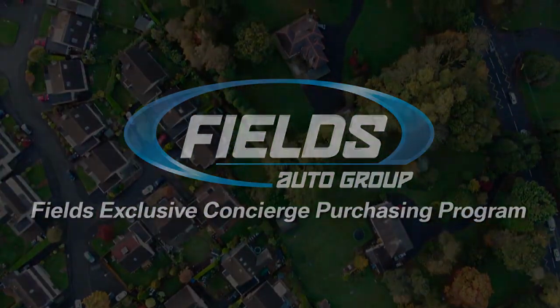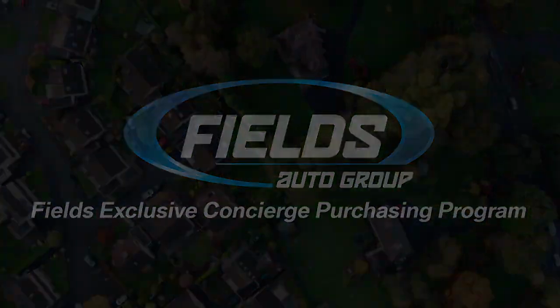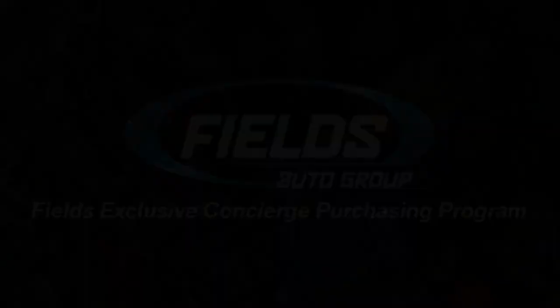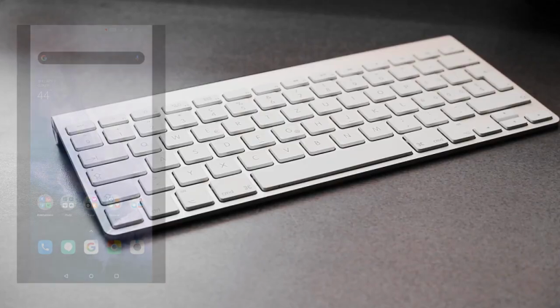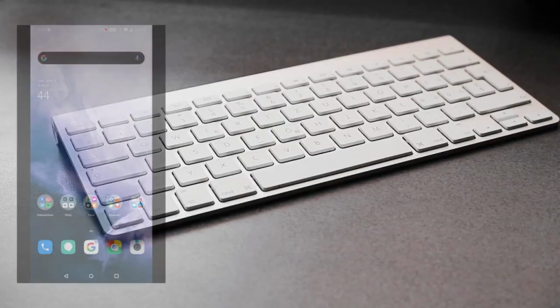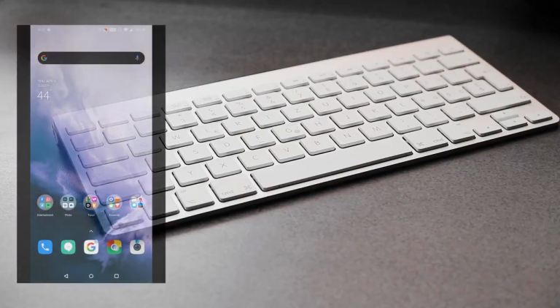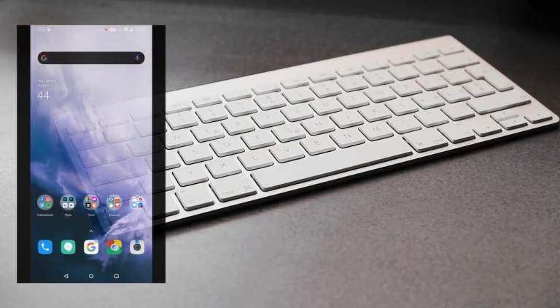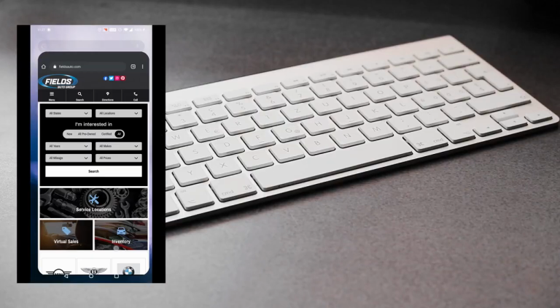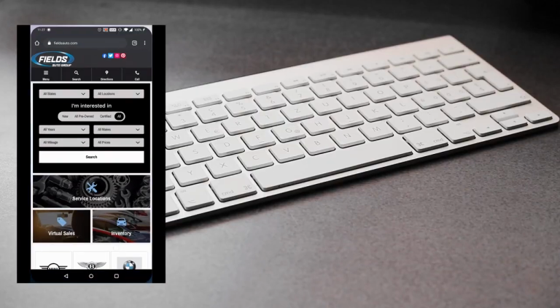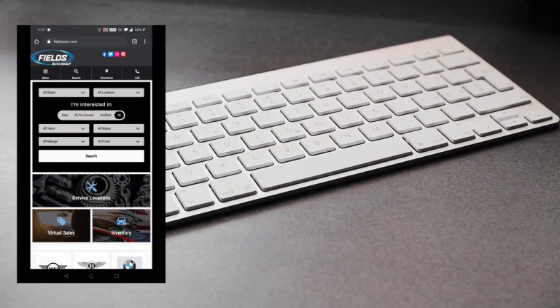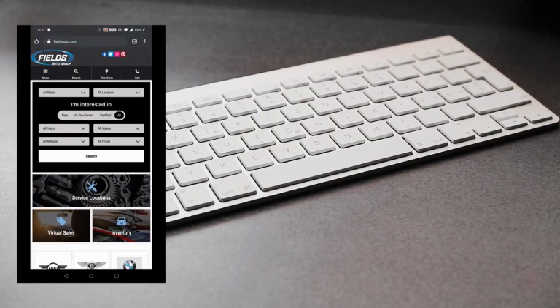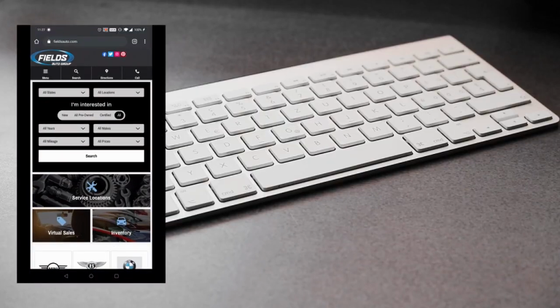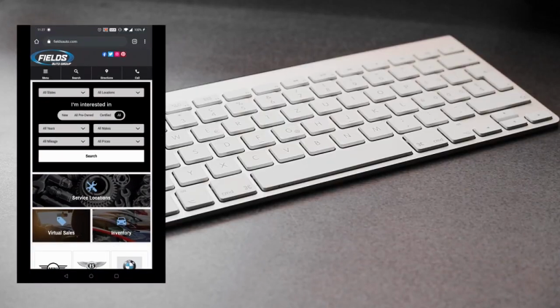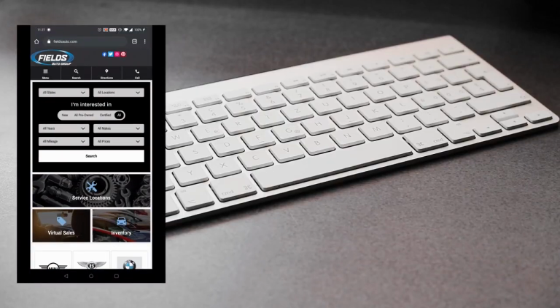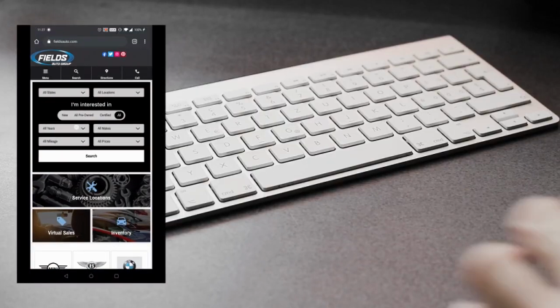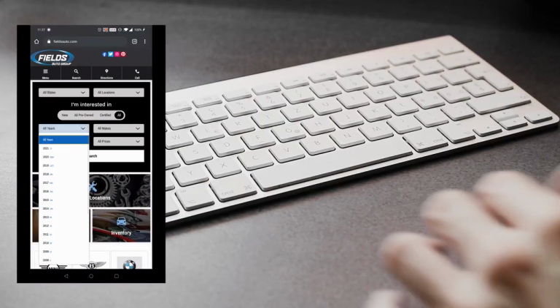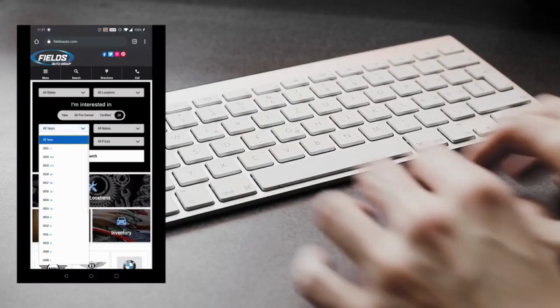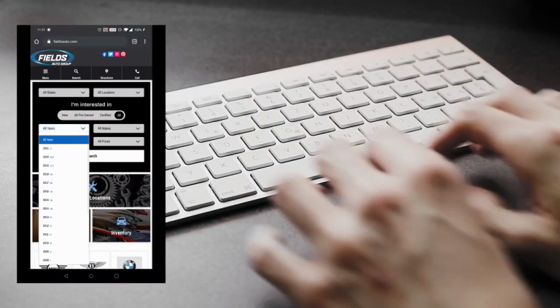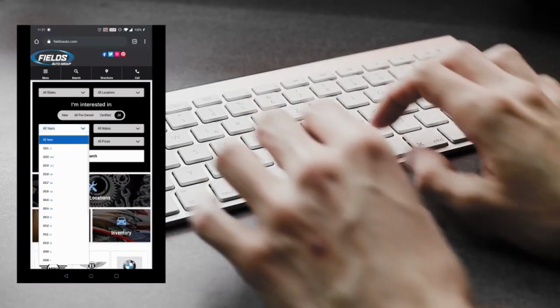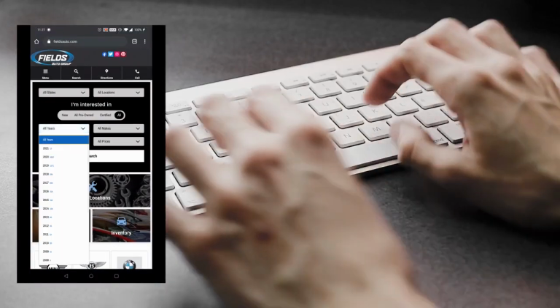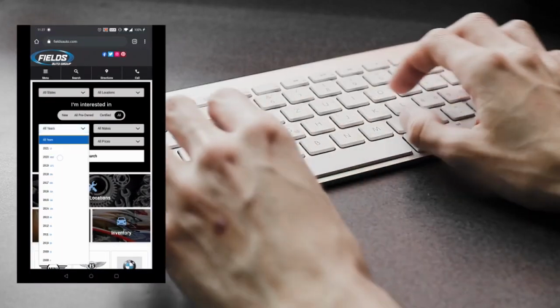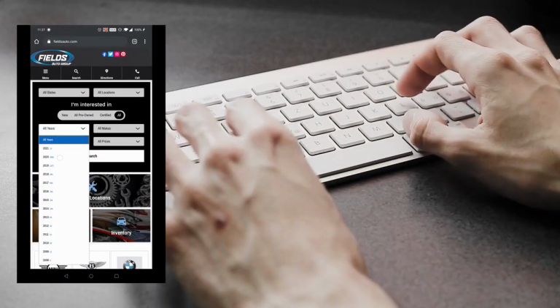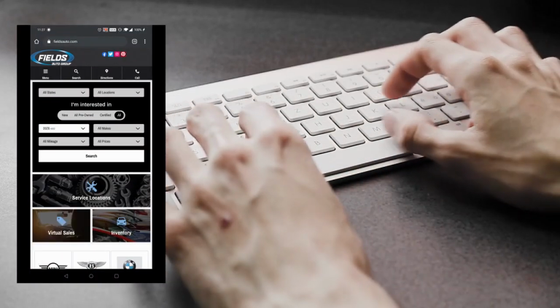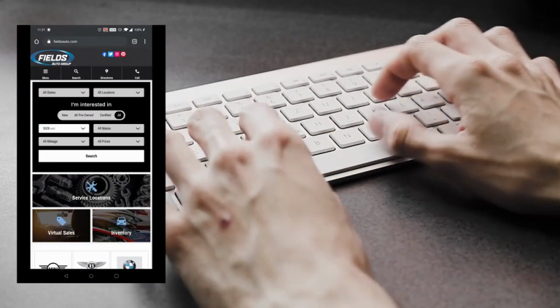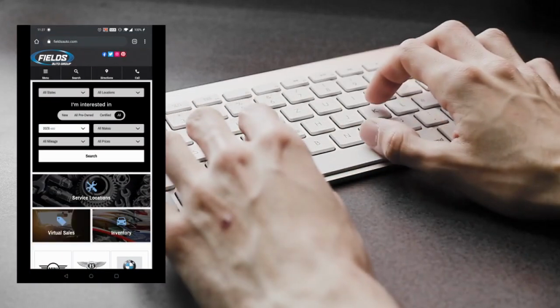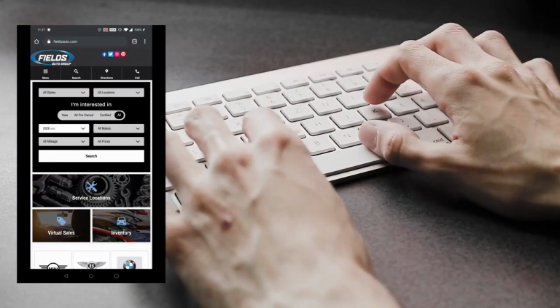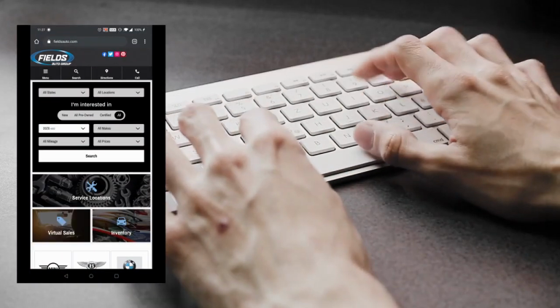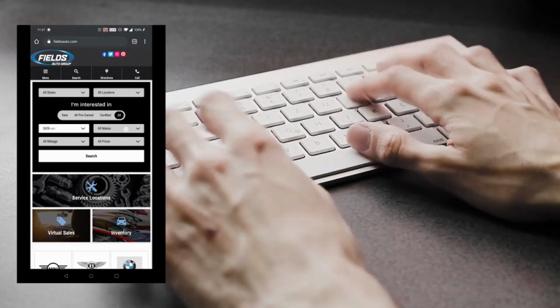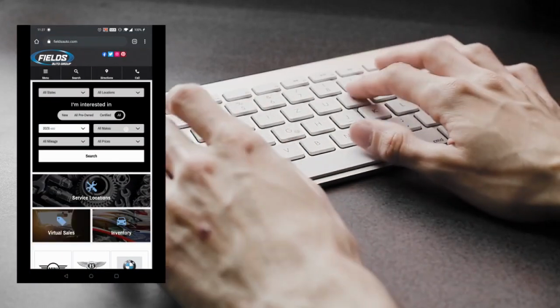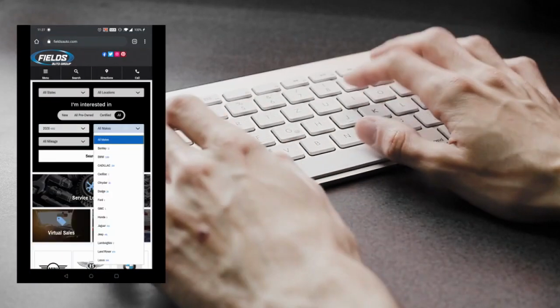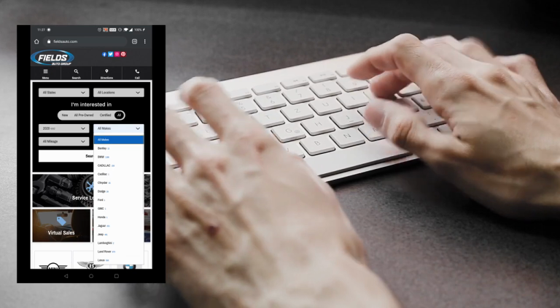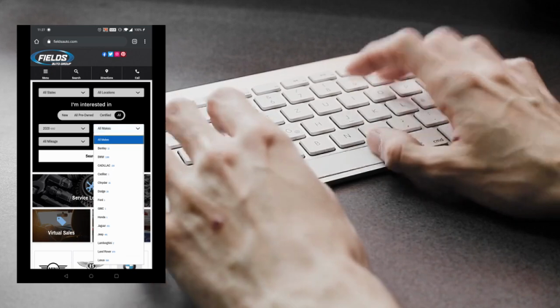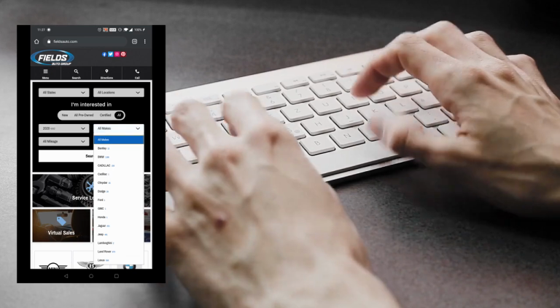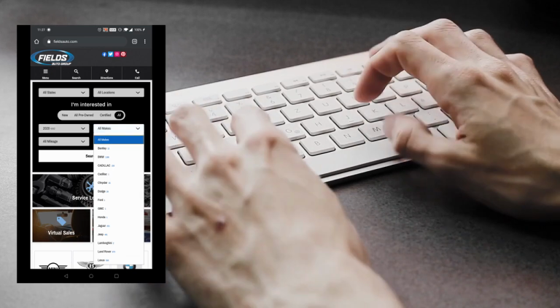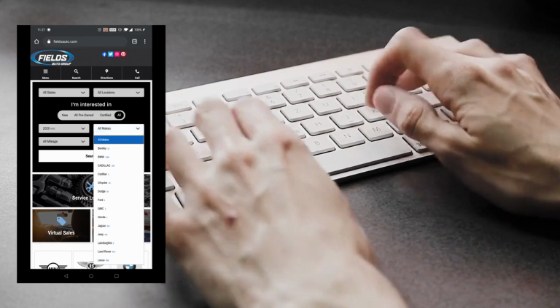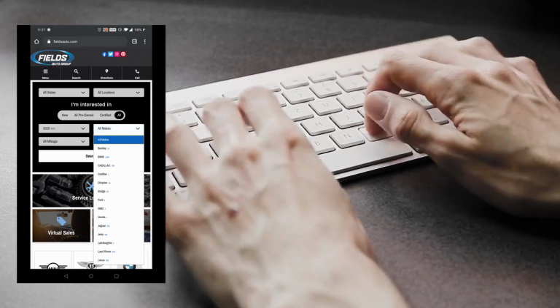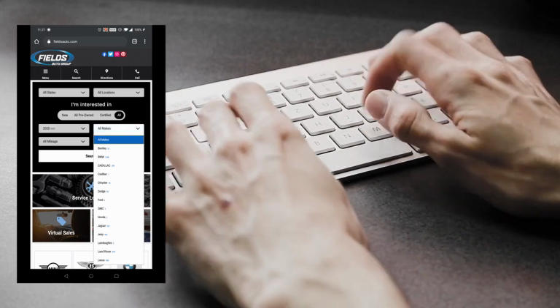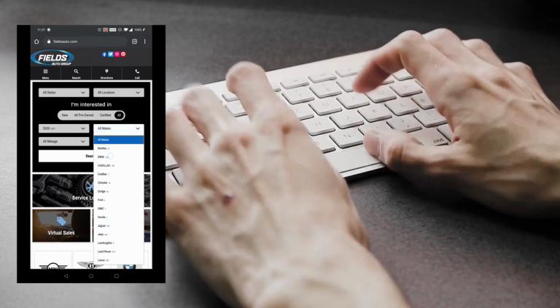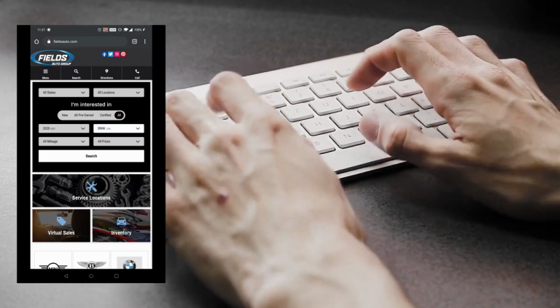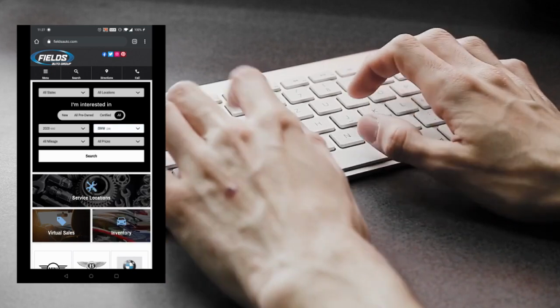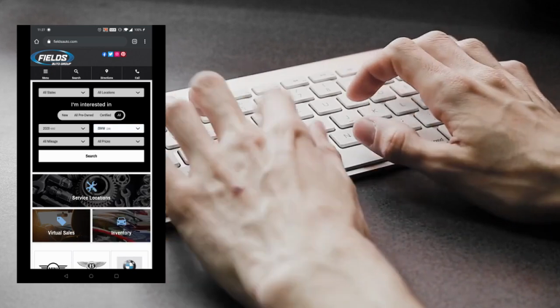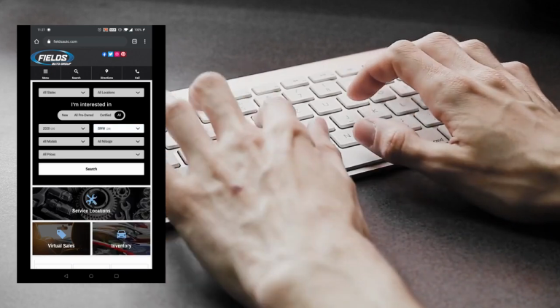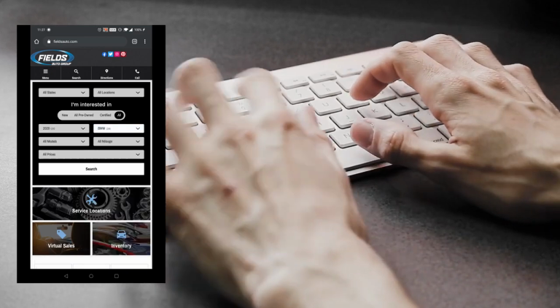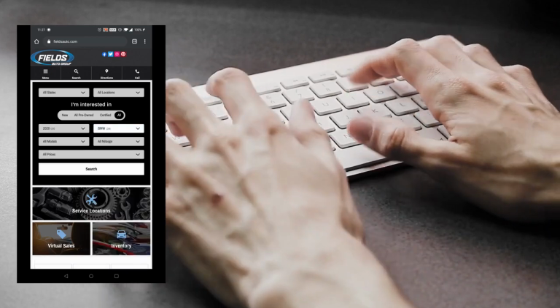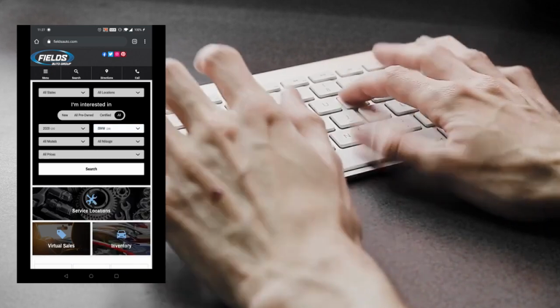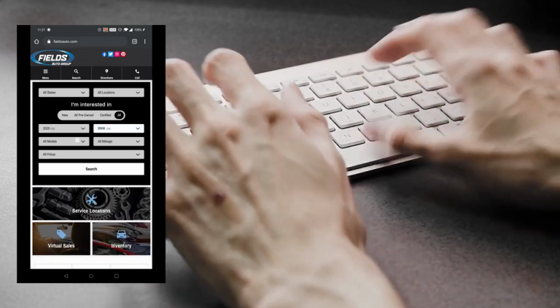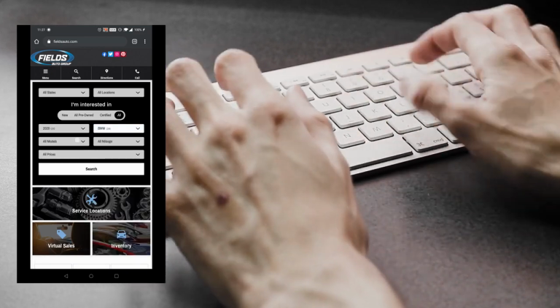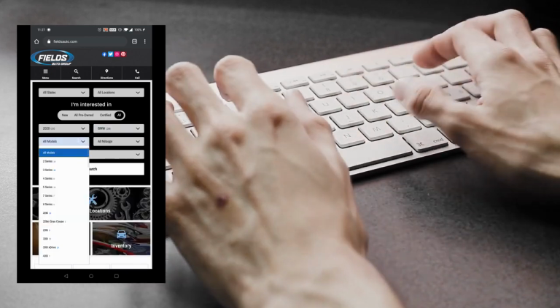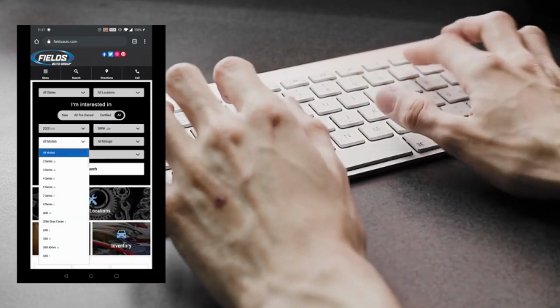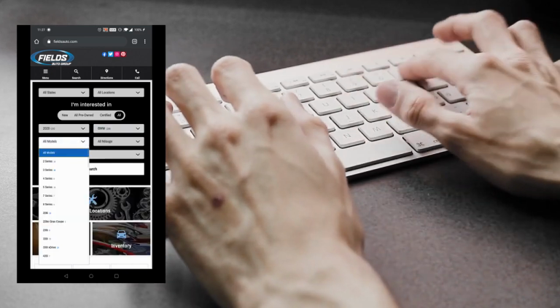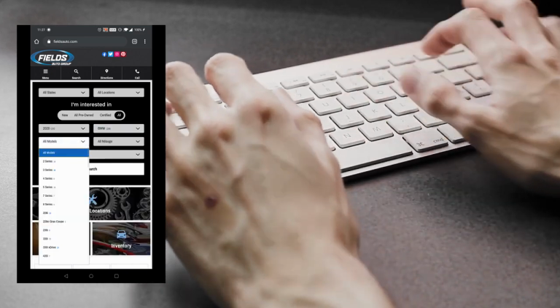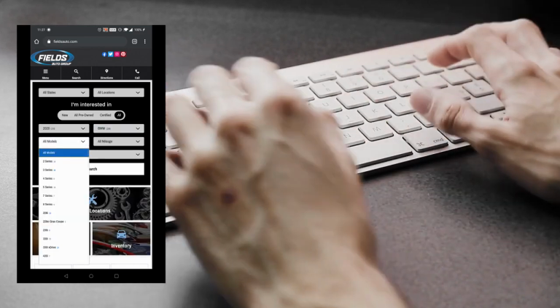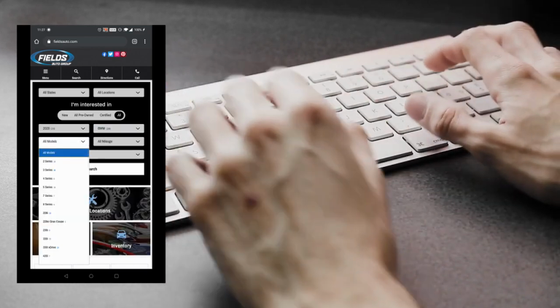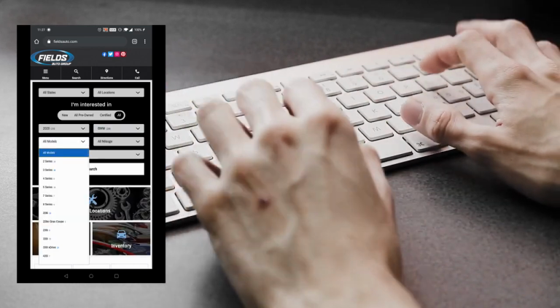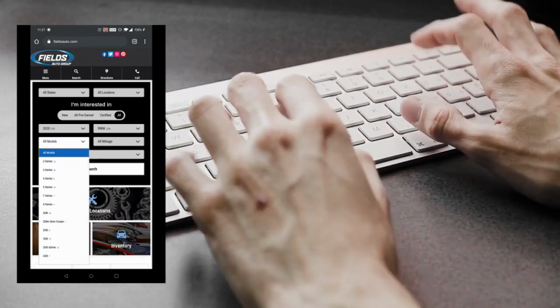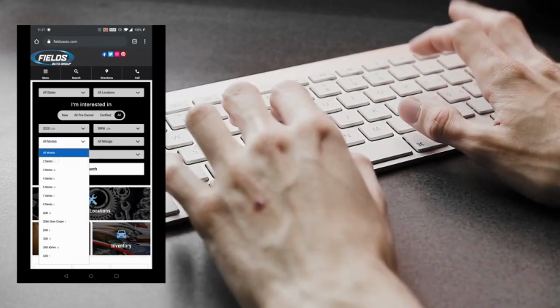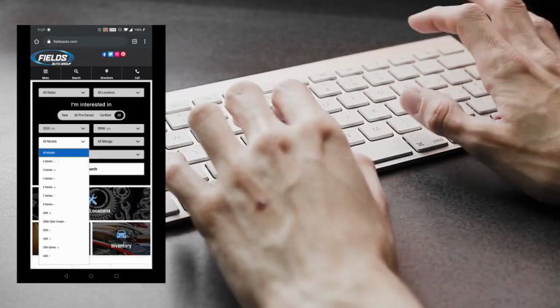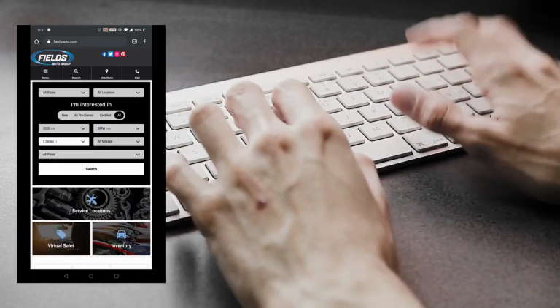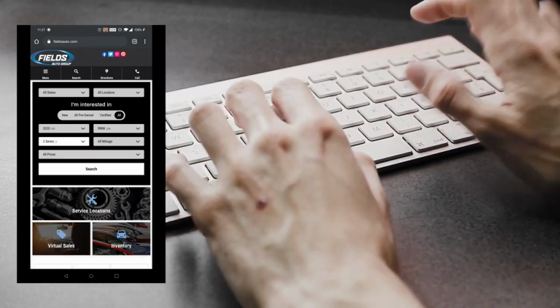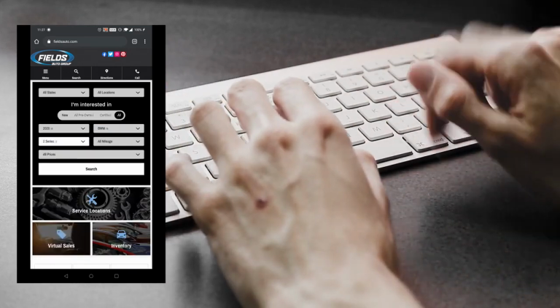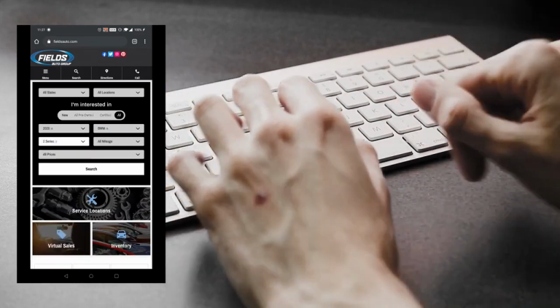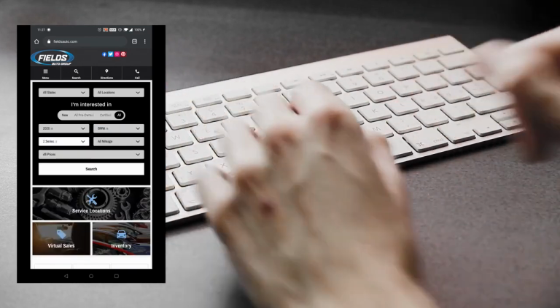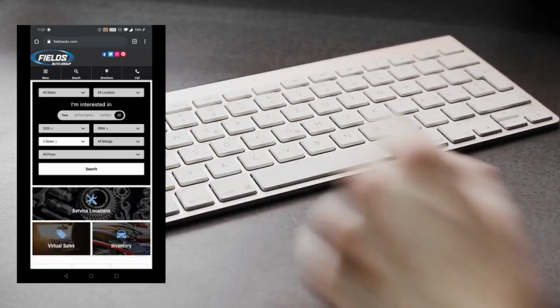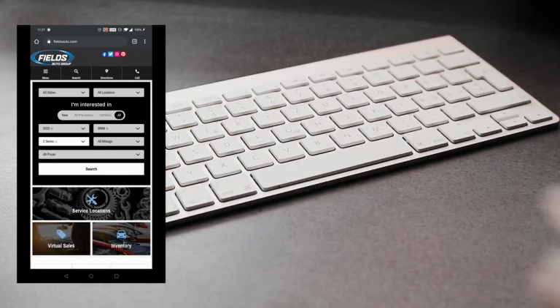The first step in the process is you will visit your local Fields Auto Group dealership store online and select your year, make, and model.